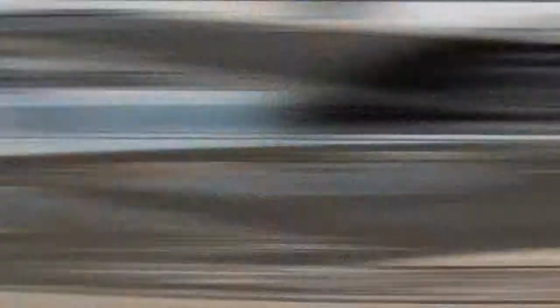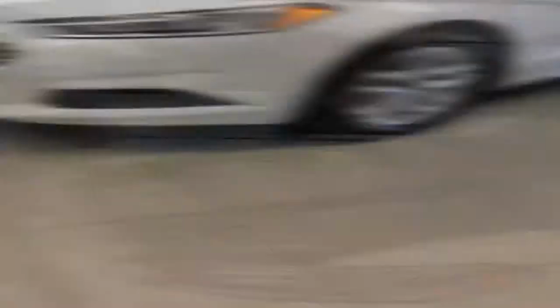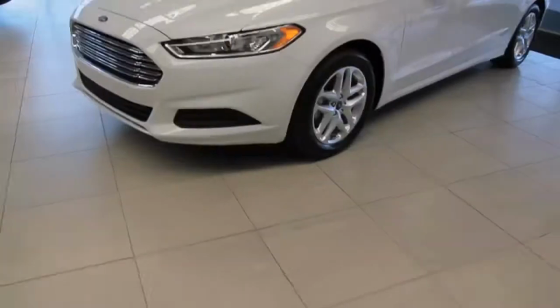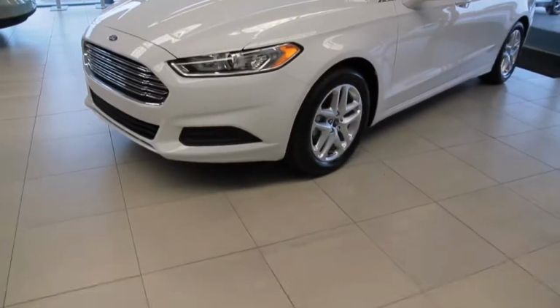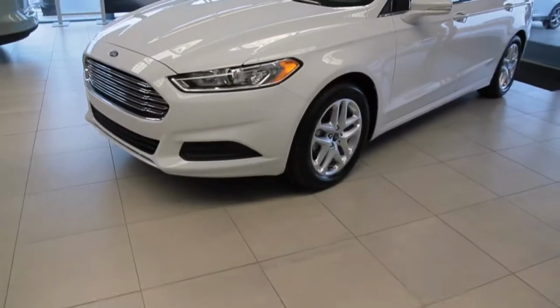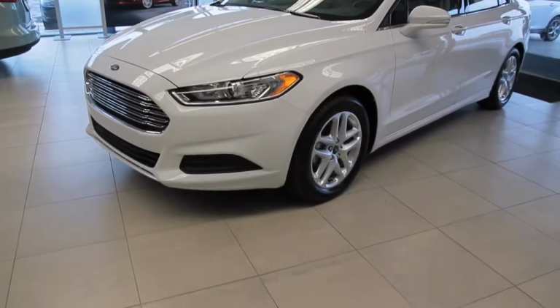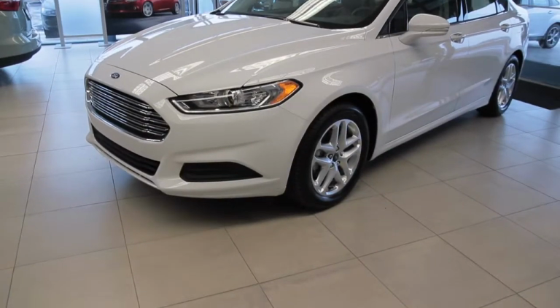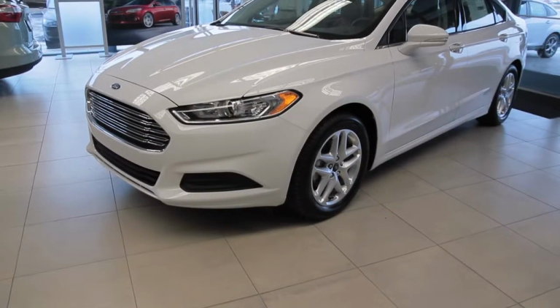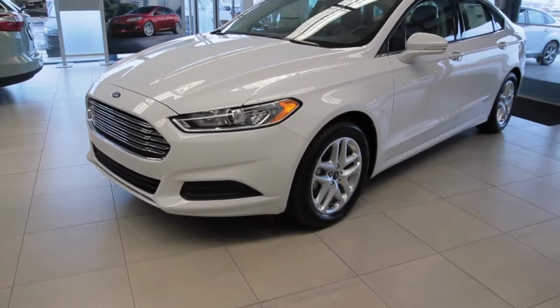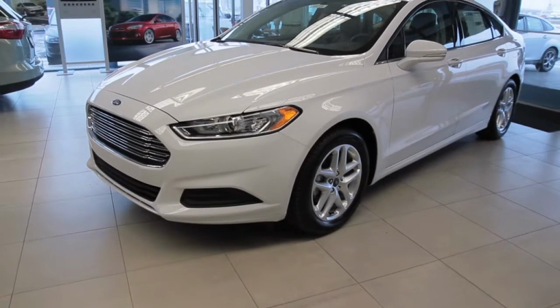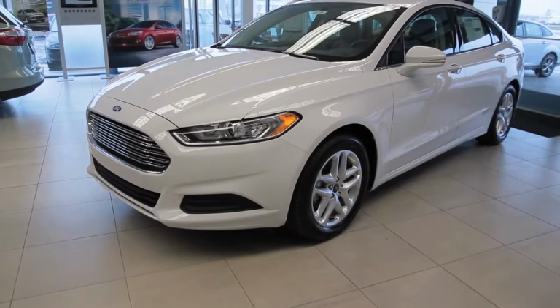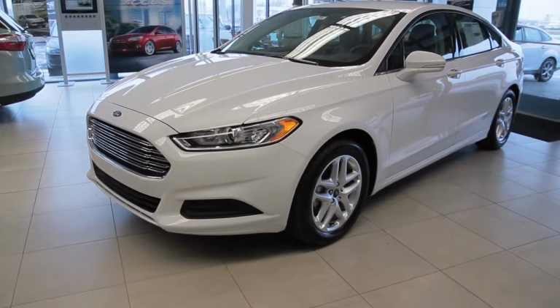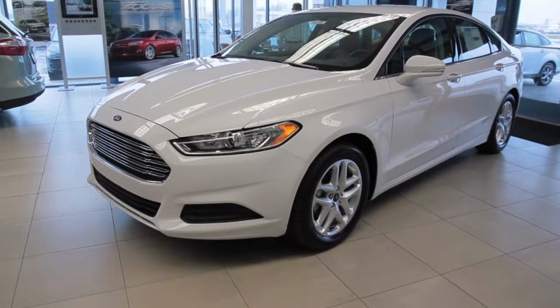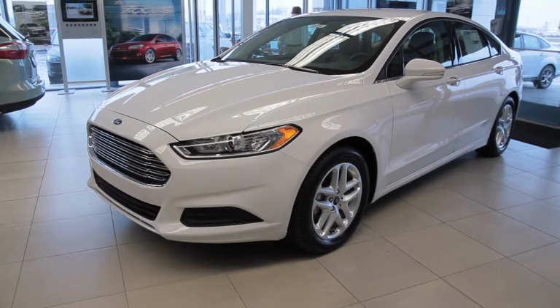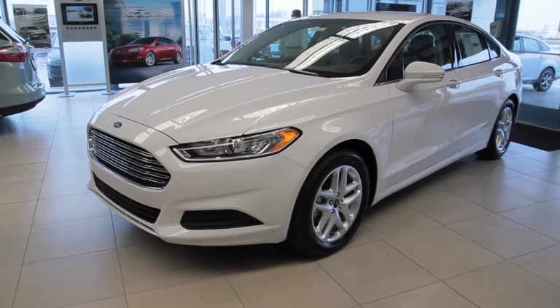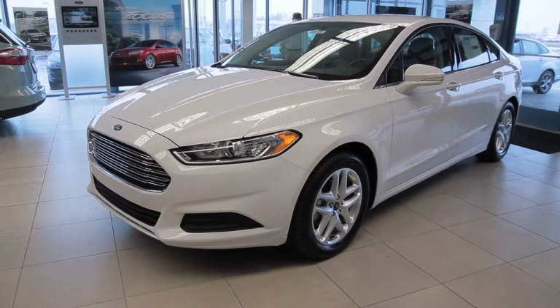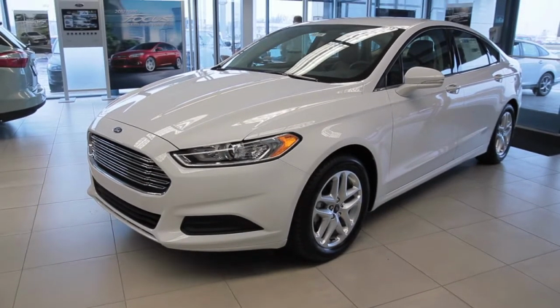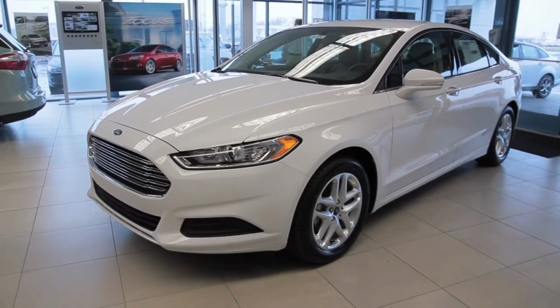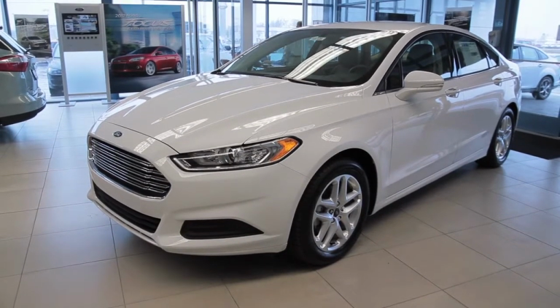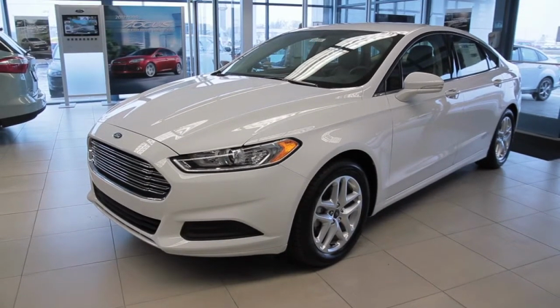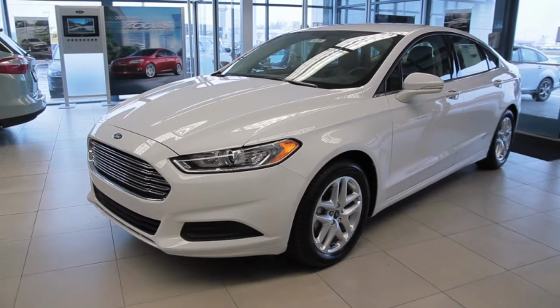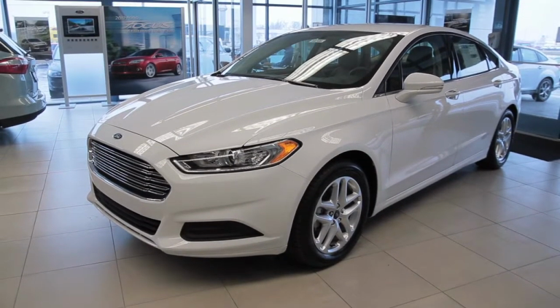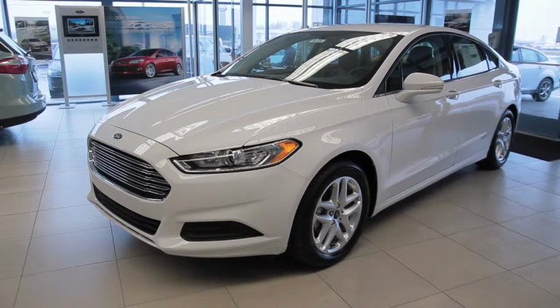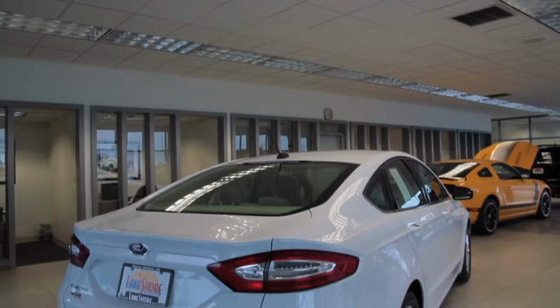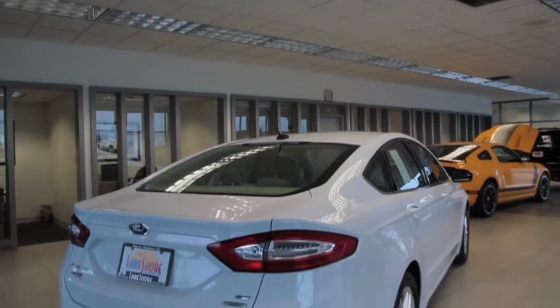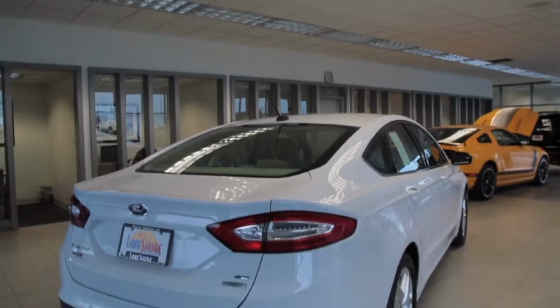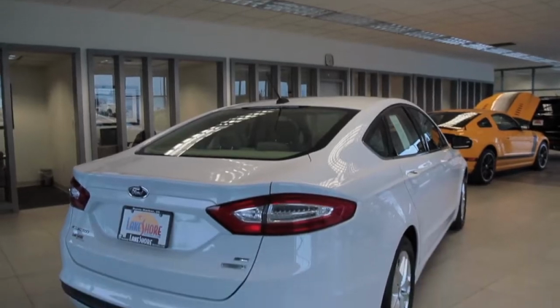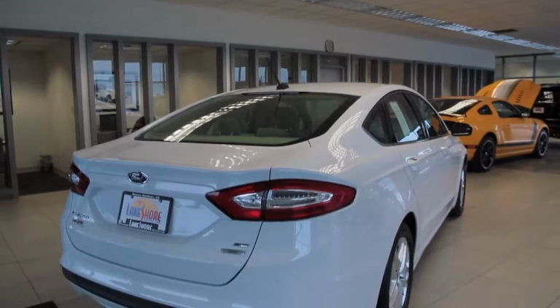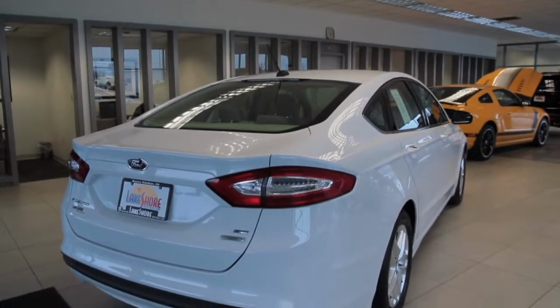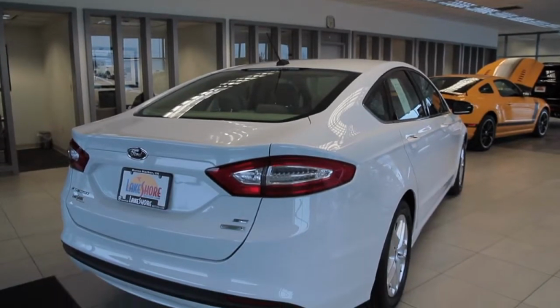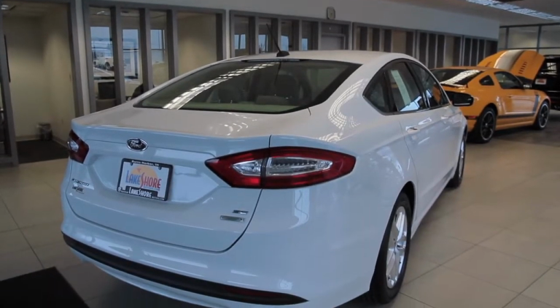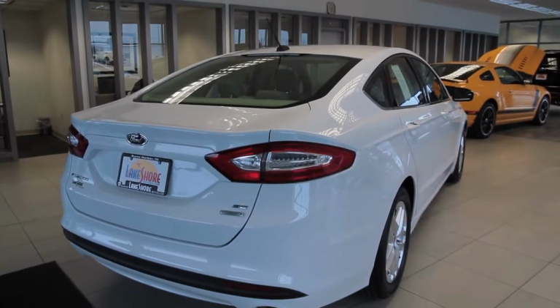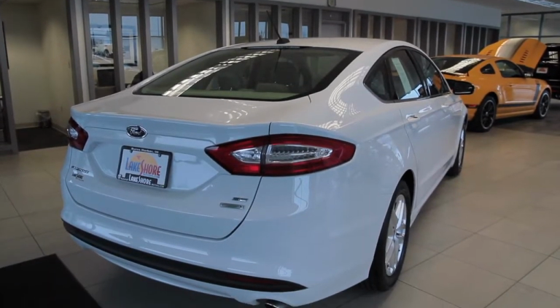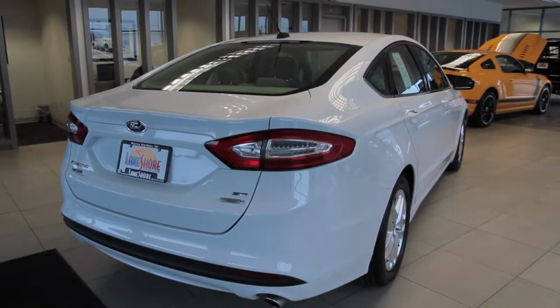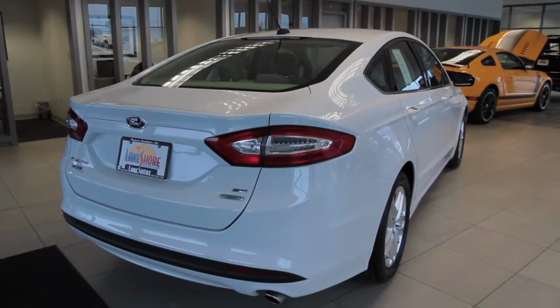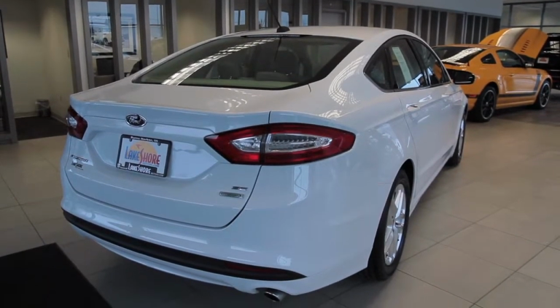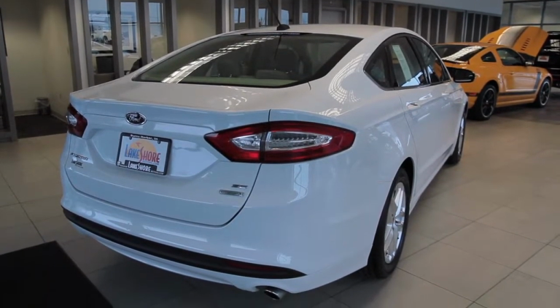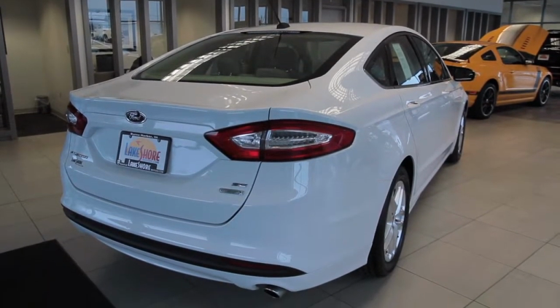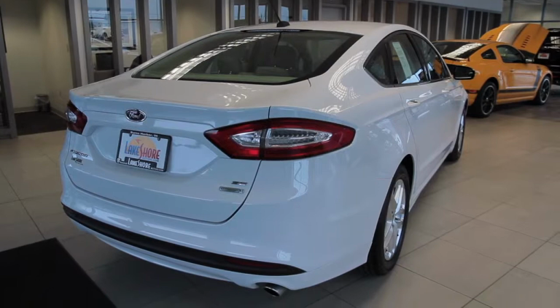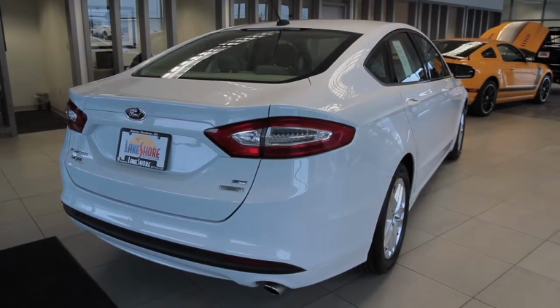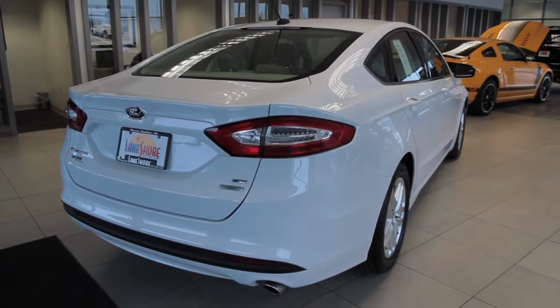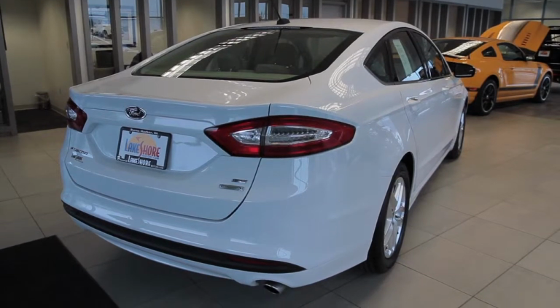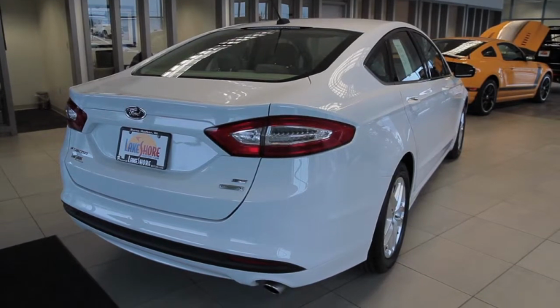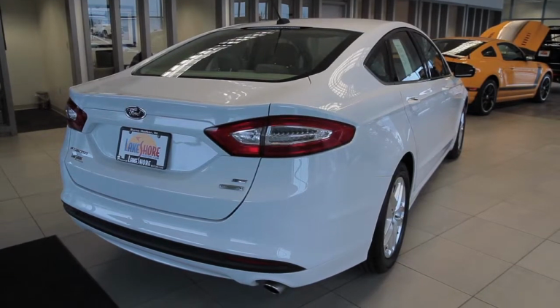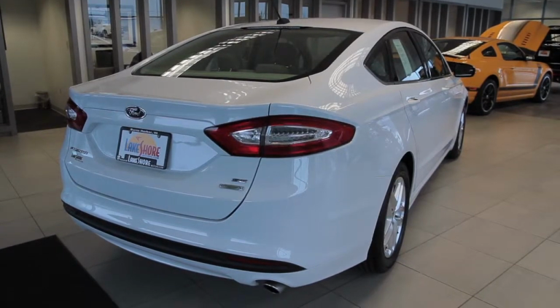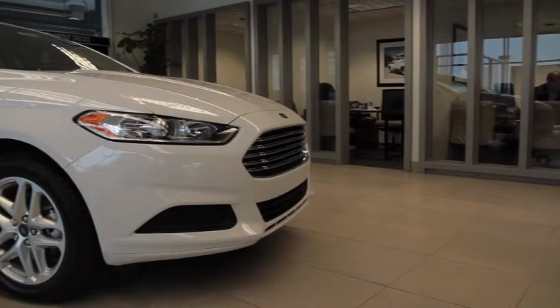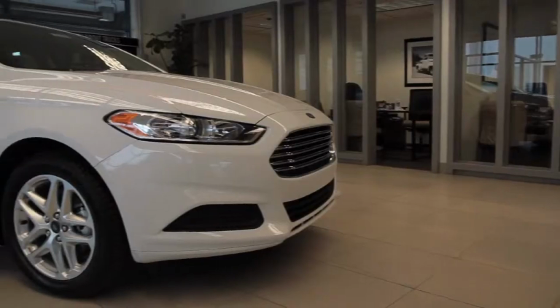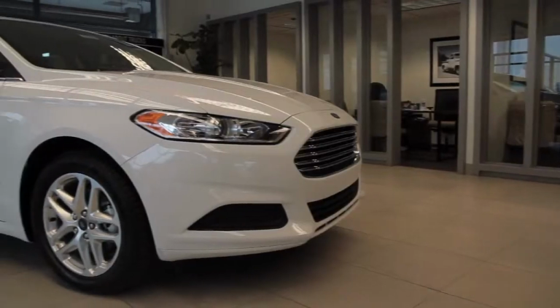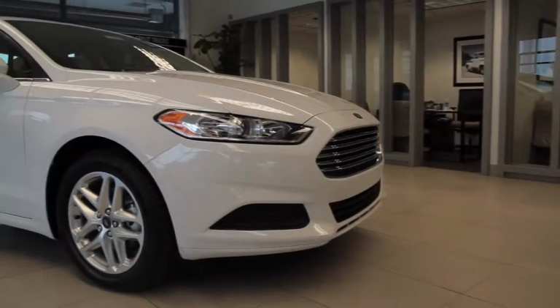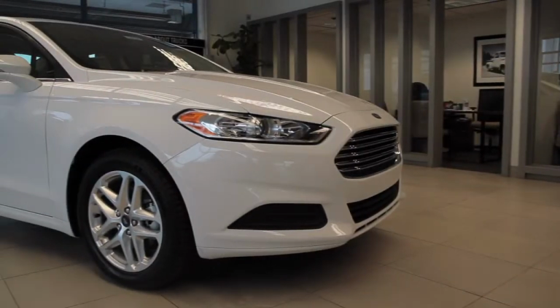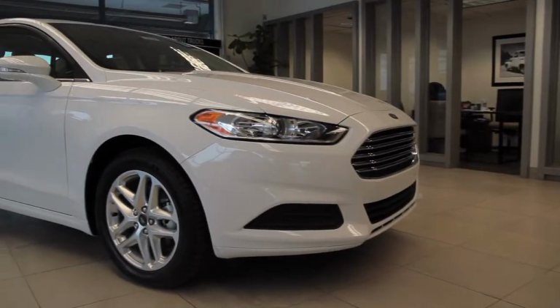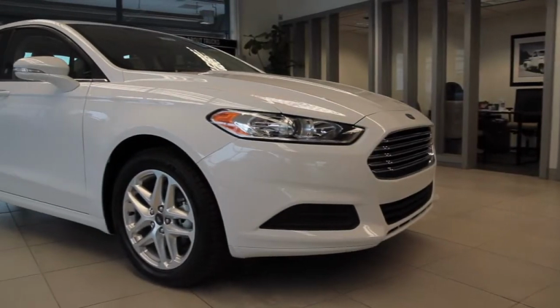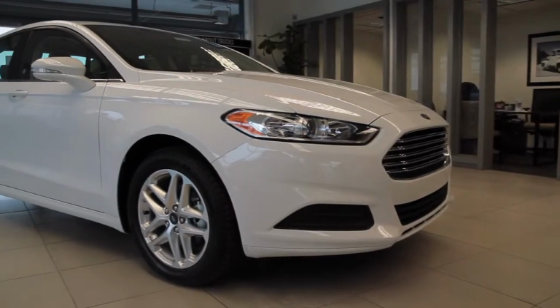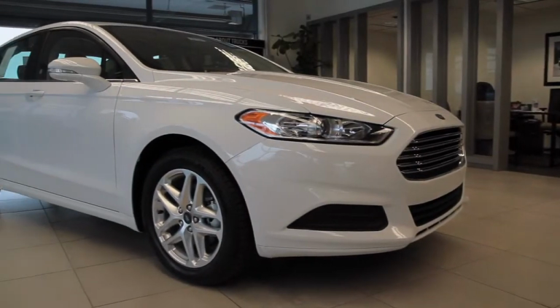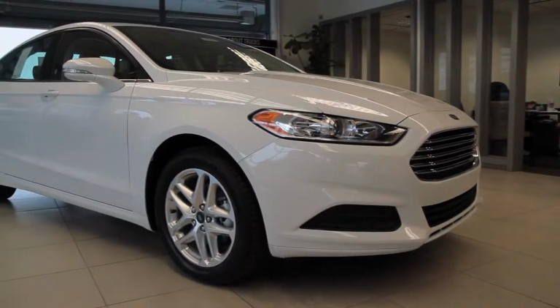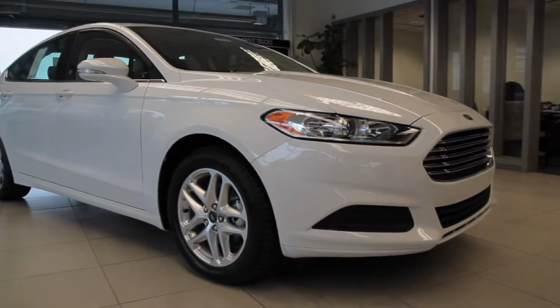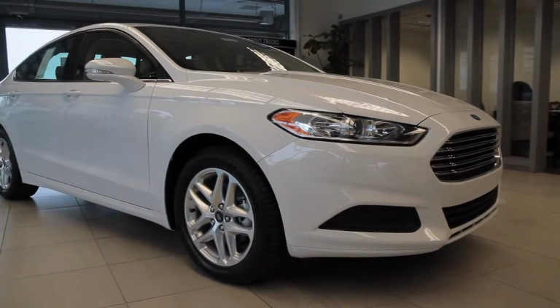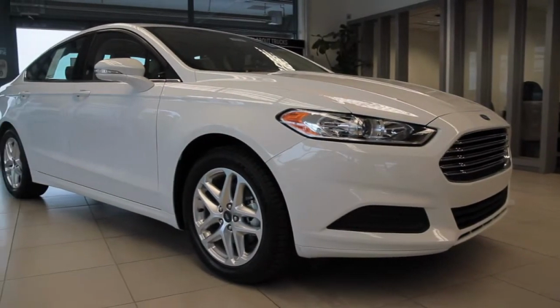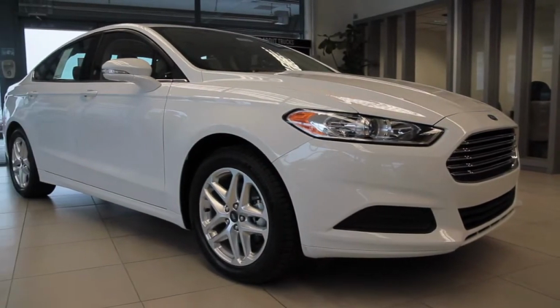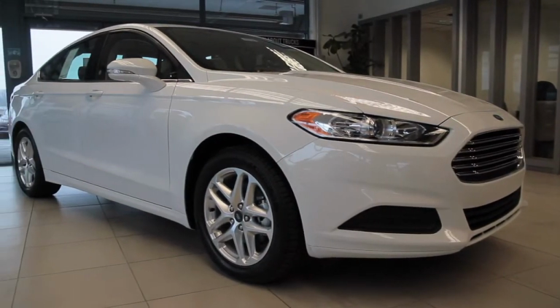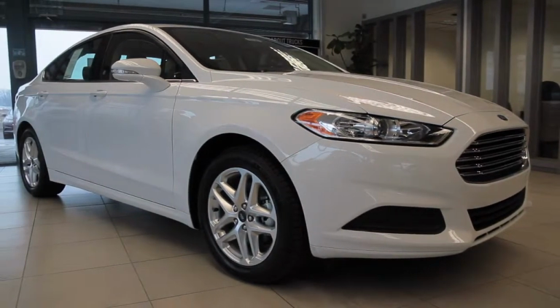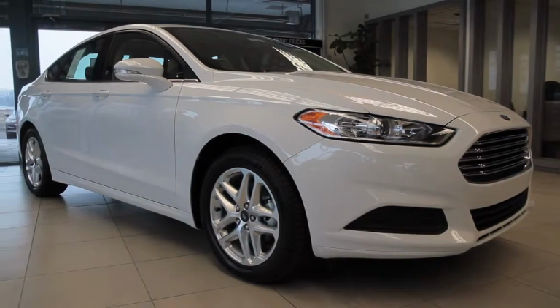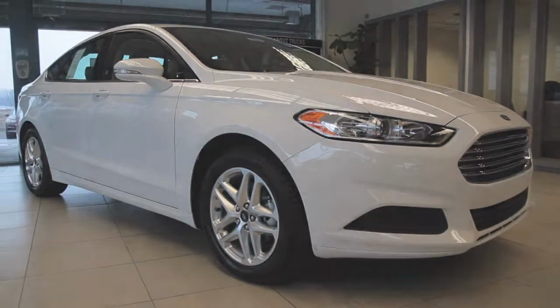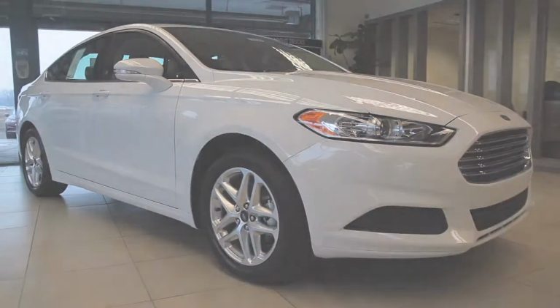This is the all new Ford Fusion for 2013. Stop in and see Jim at the Lakeshore Ford Auto Mall and take one for a test drive.